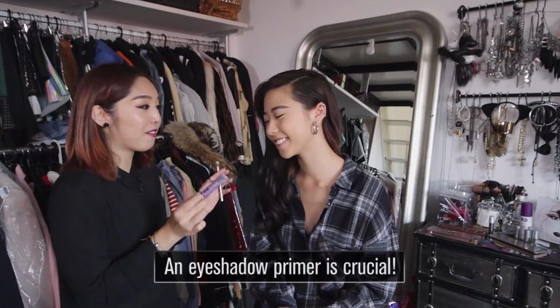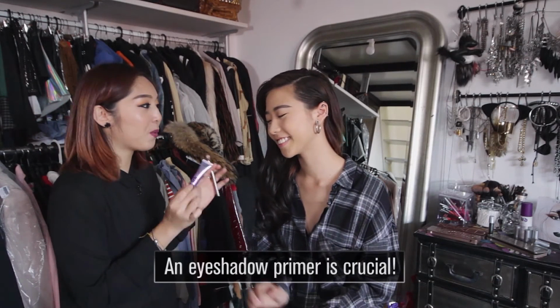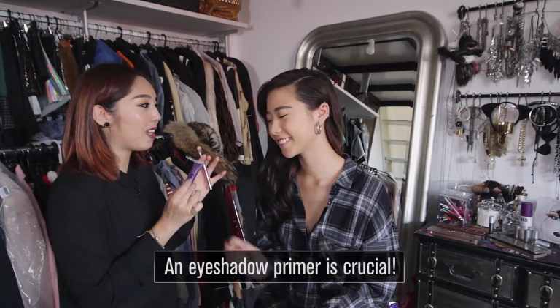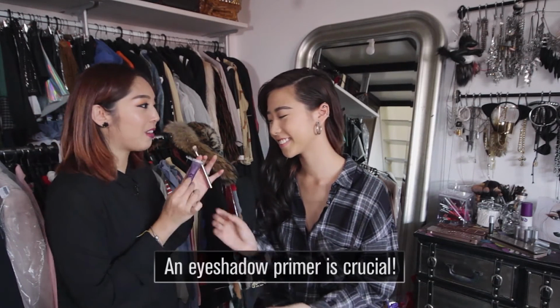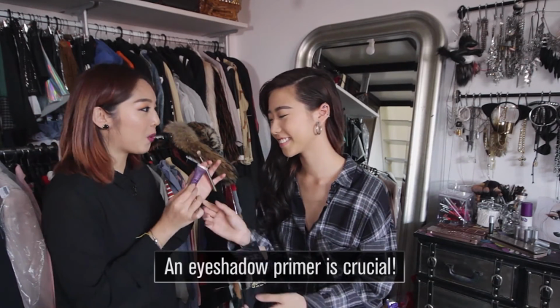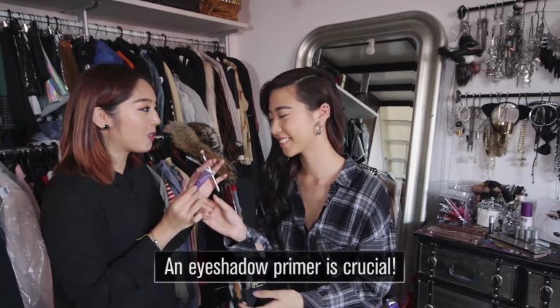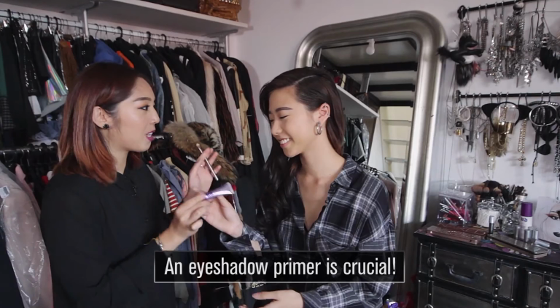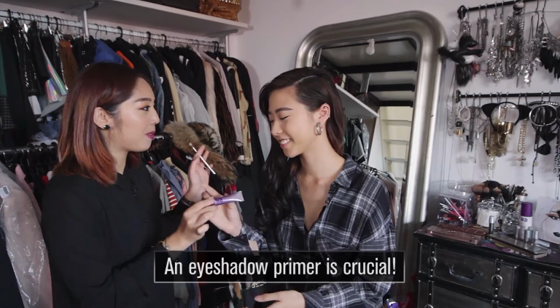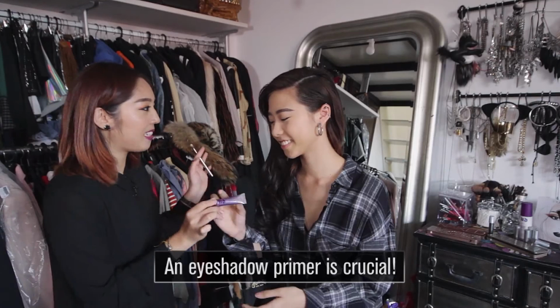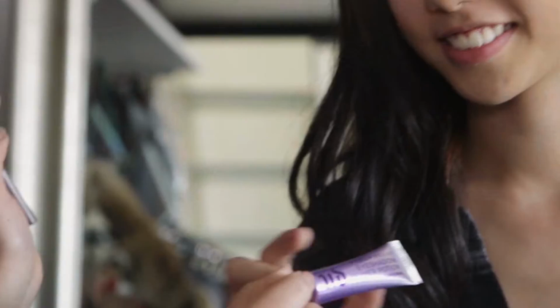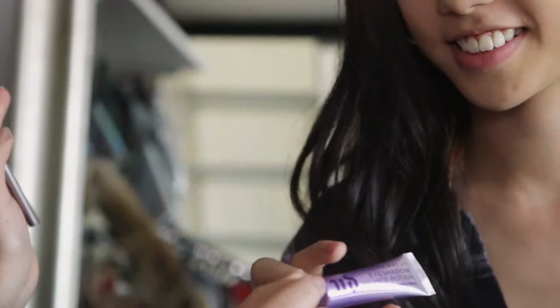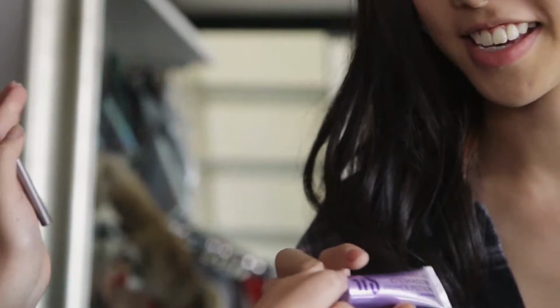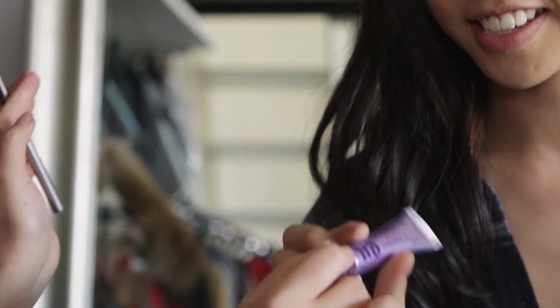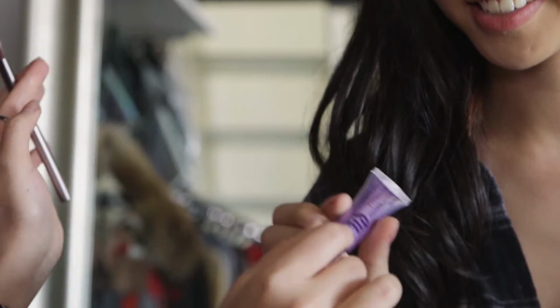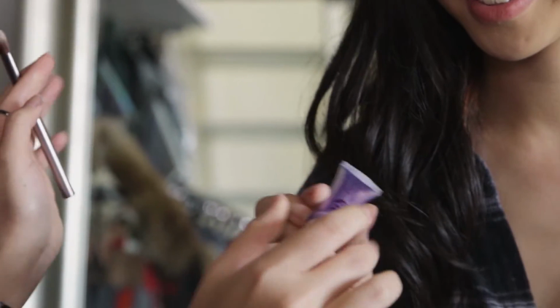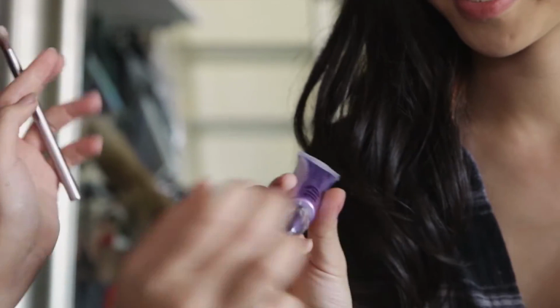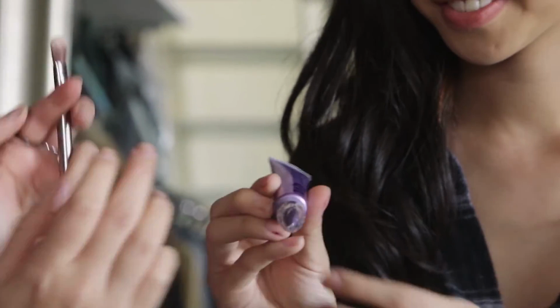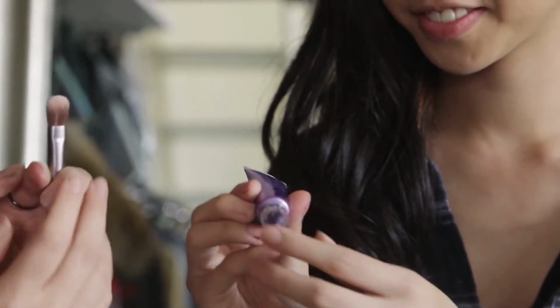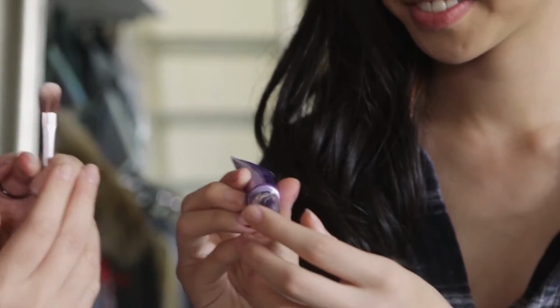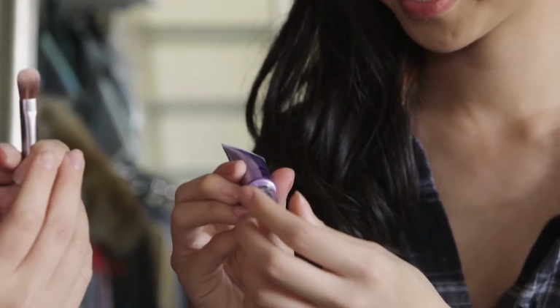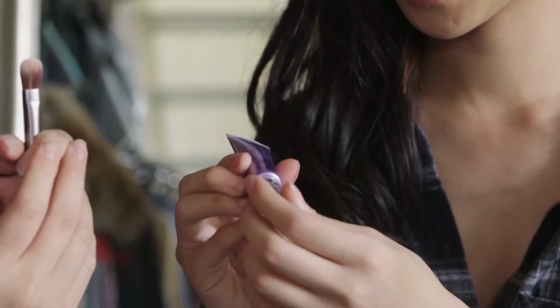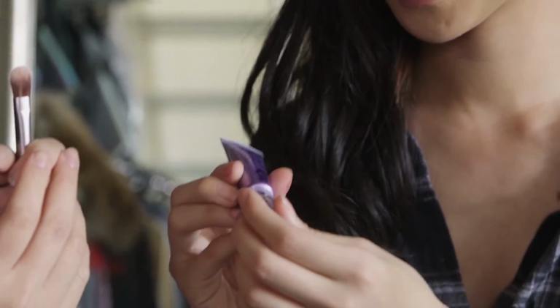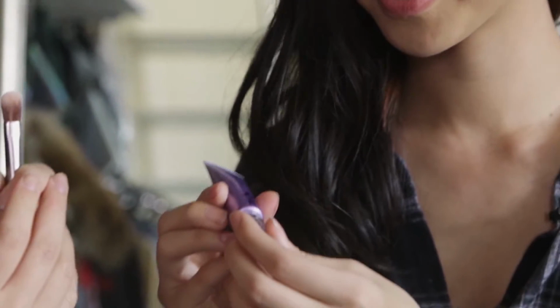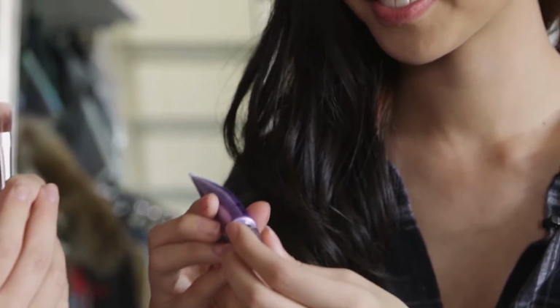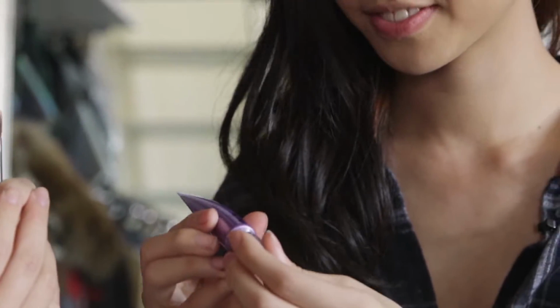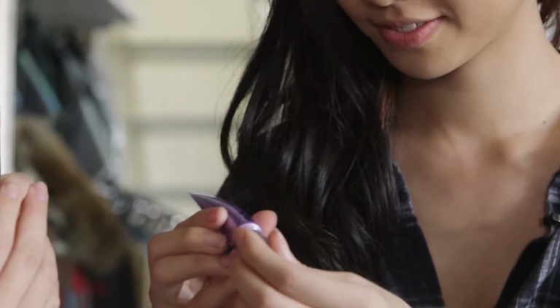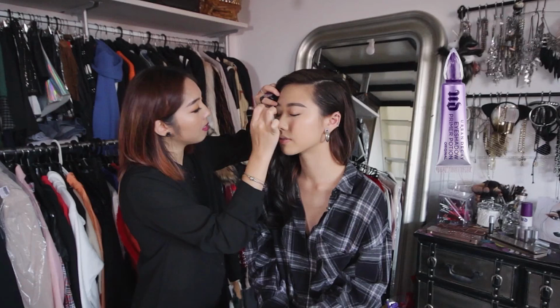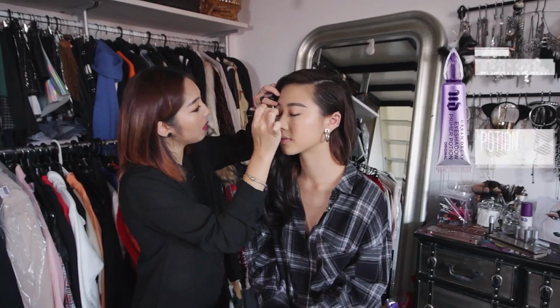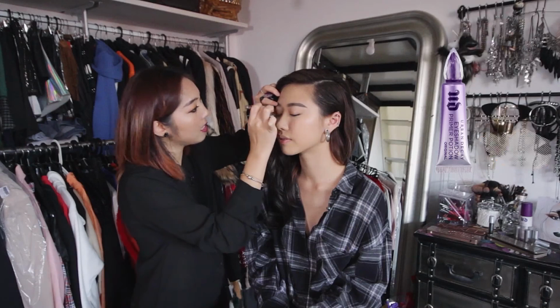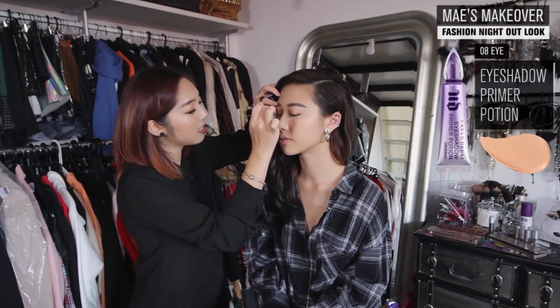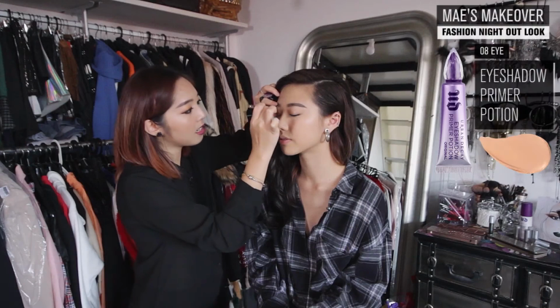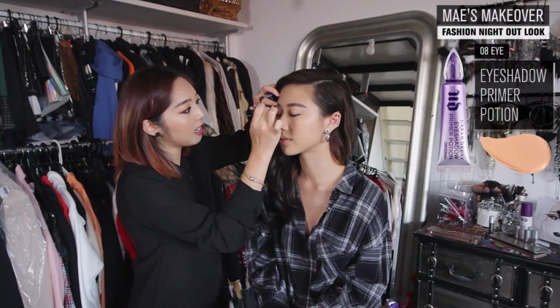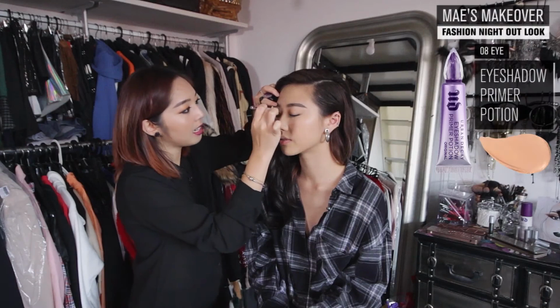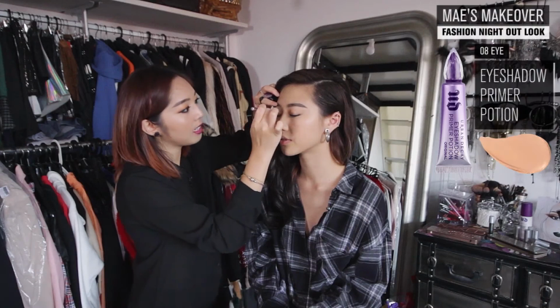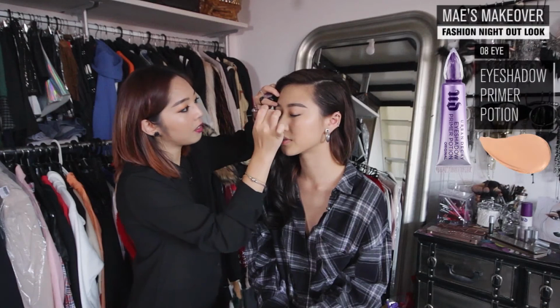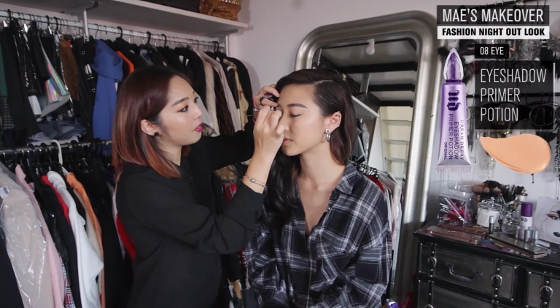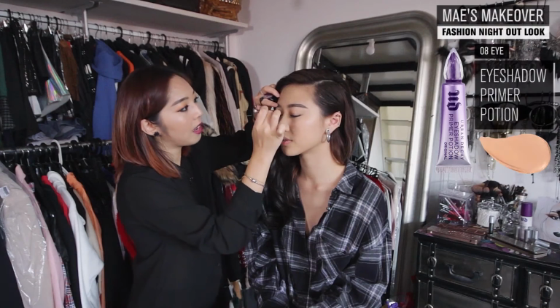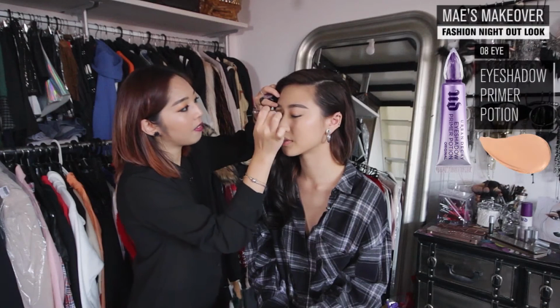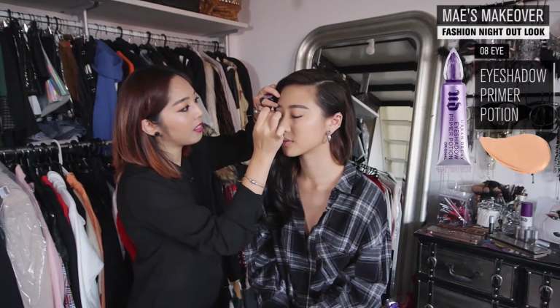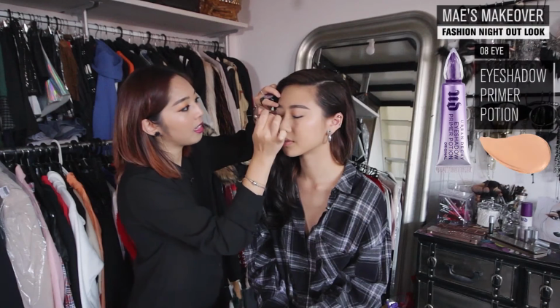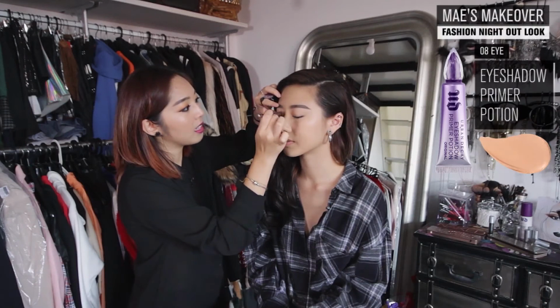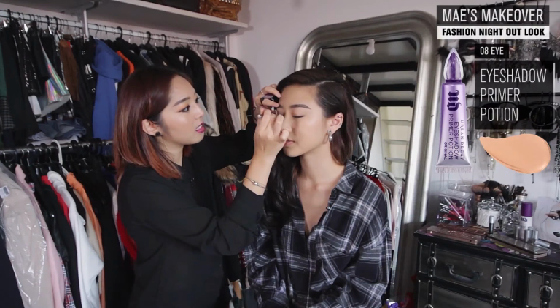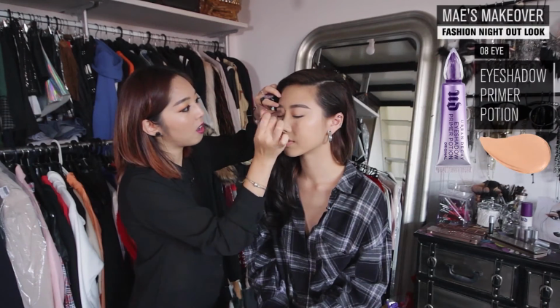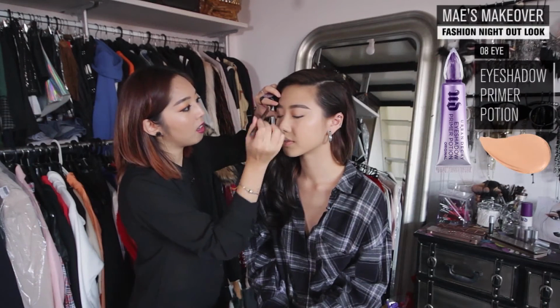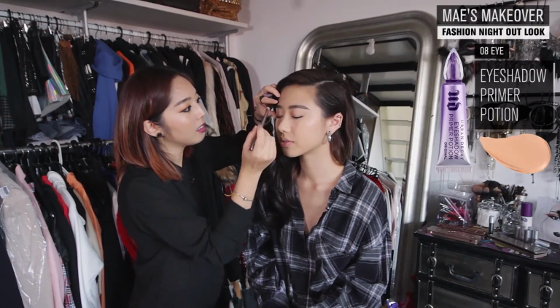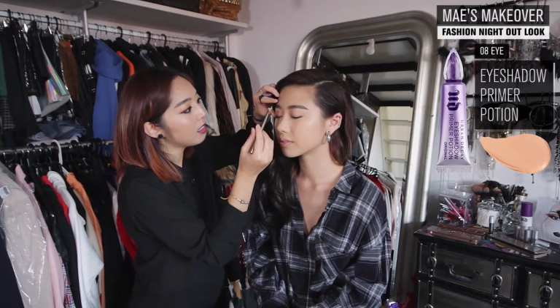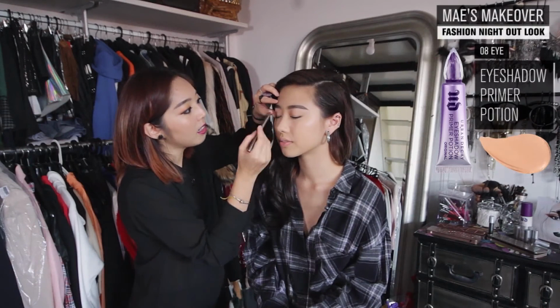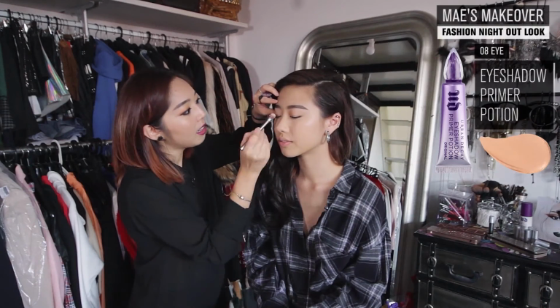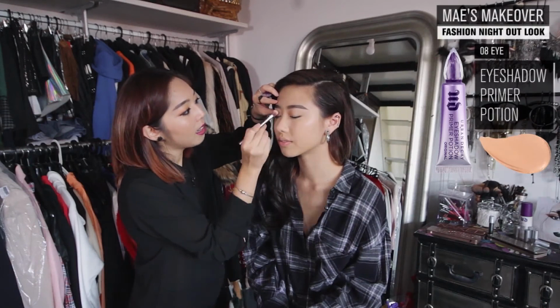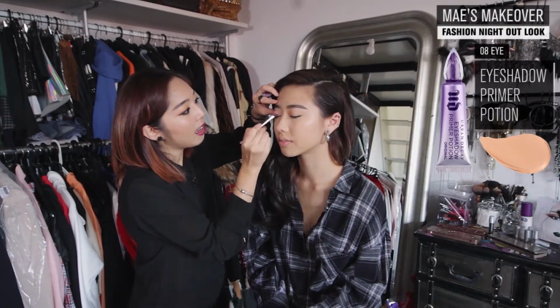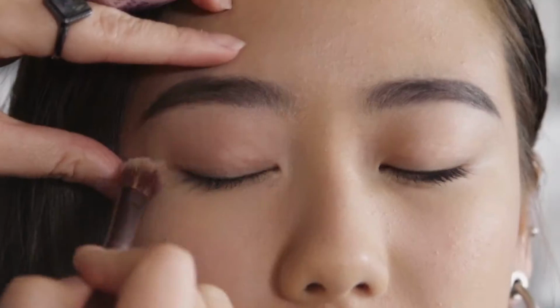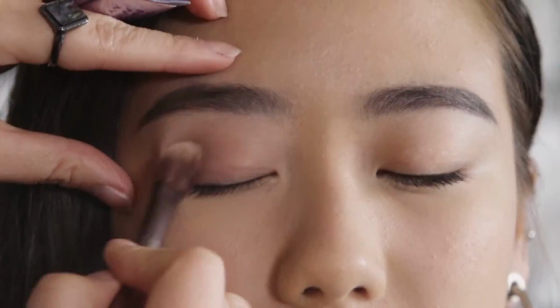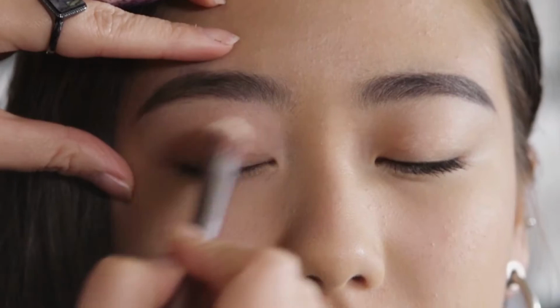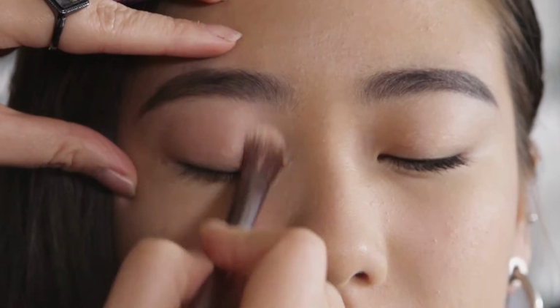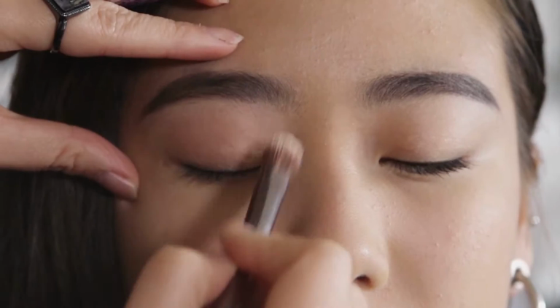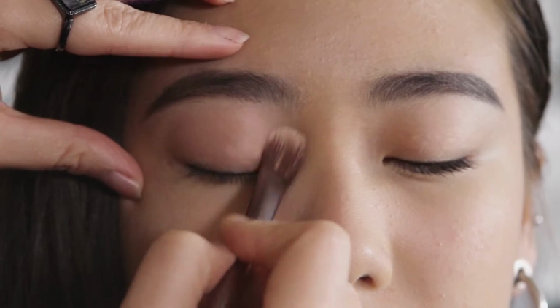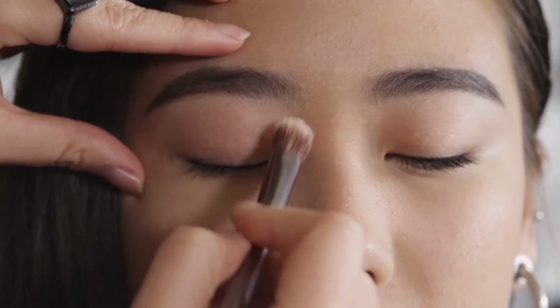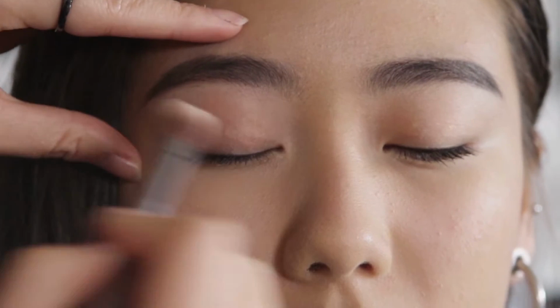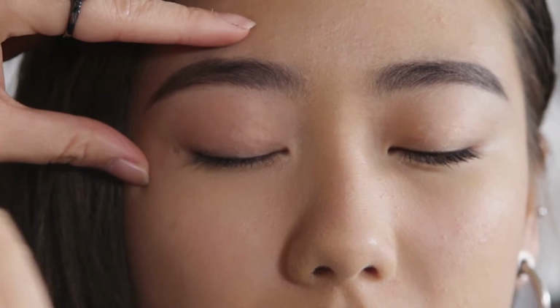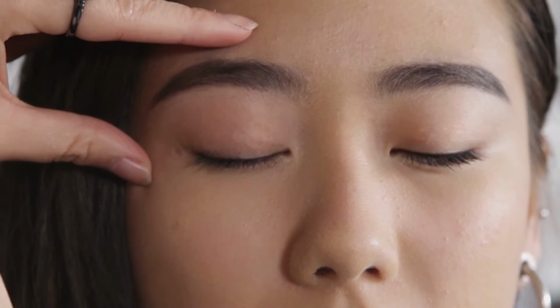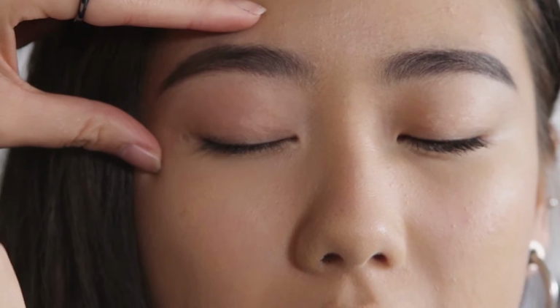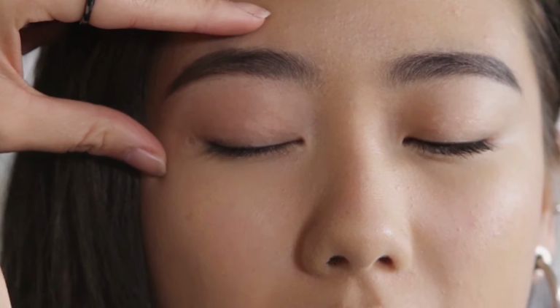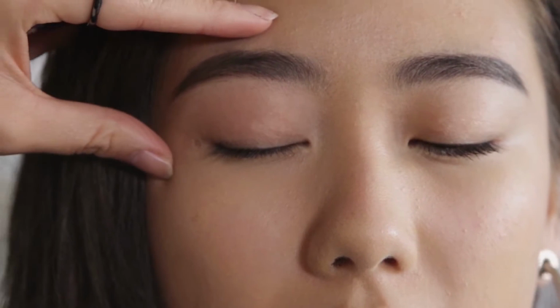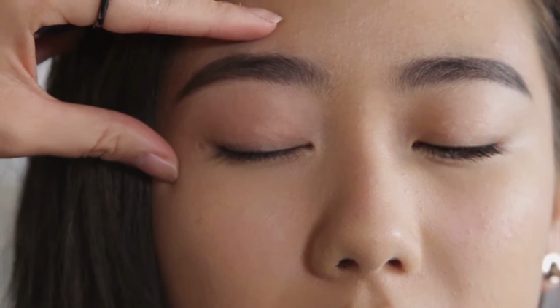Everyone knows Urban Decay by the eyeshadow primer potion. Instantly you know everything is on and it blends so well.